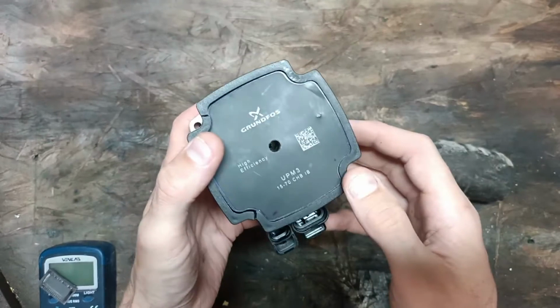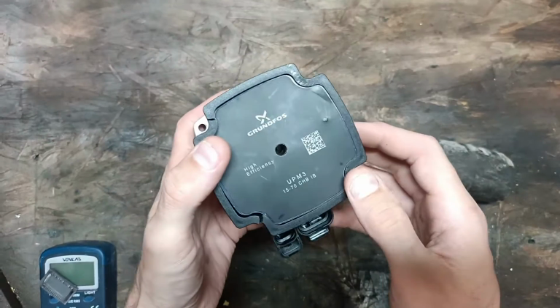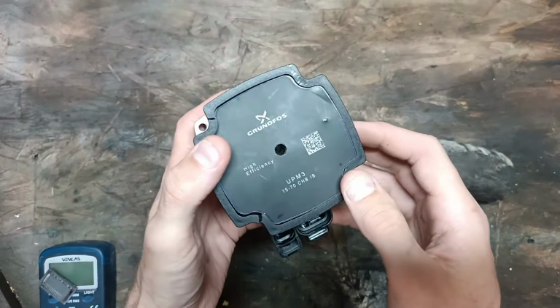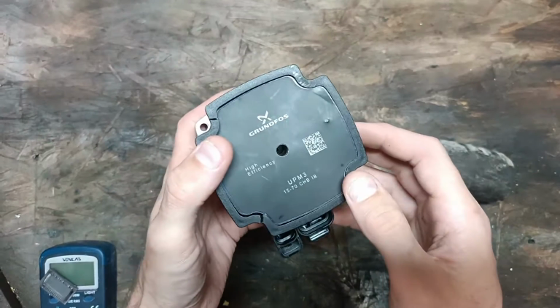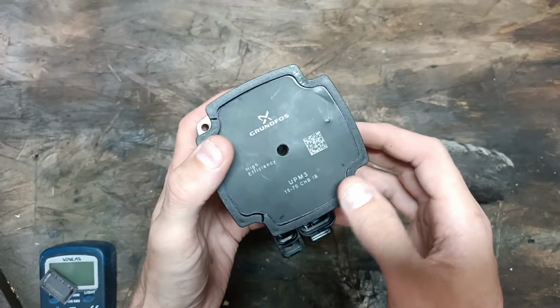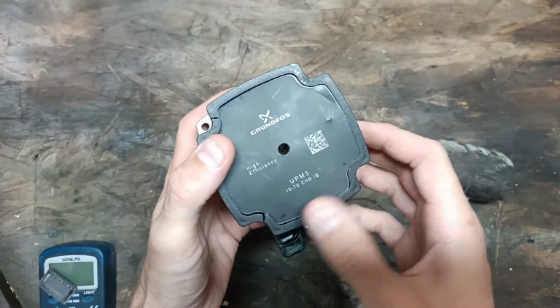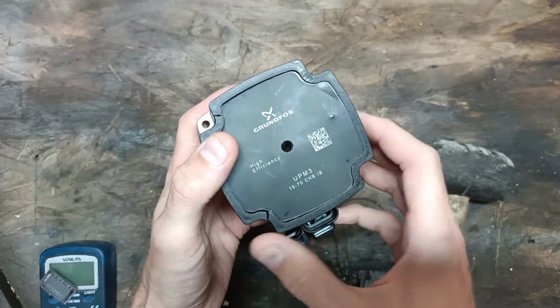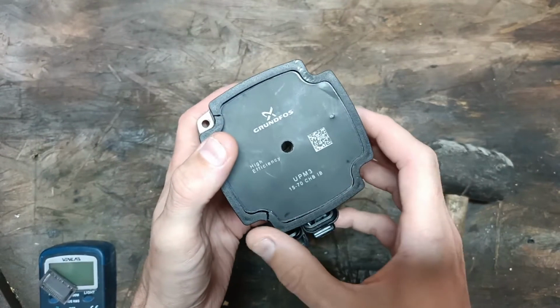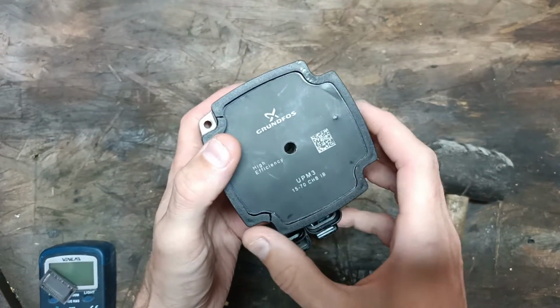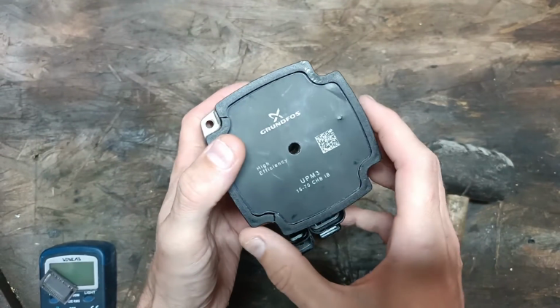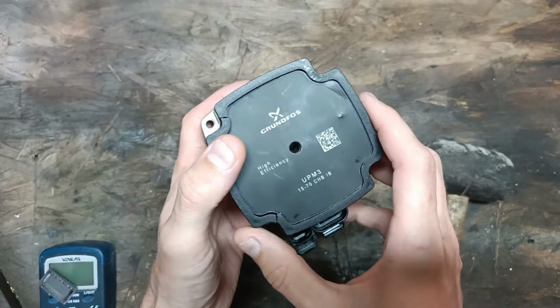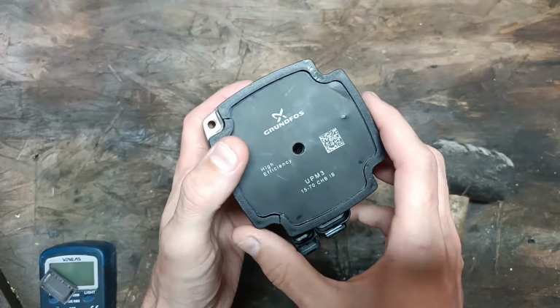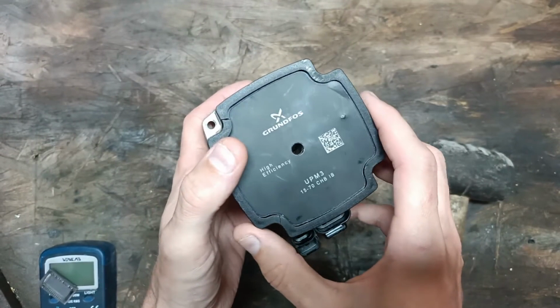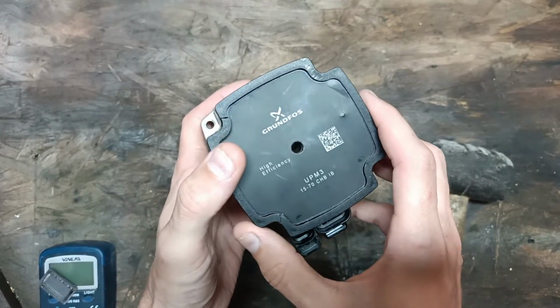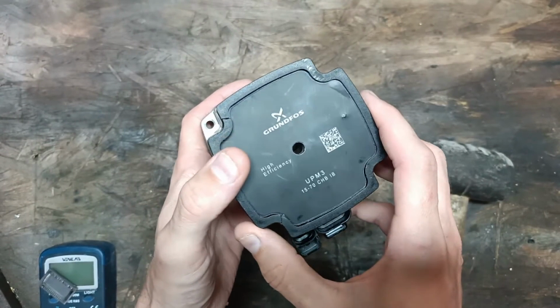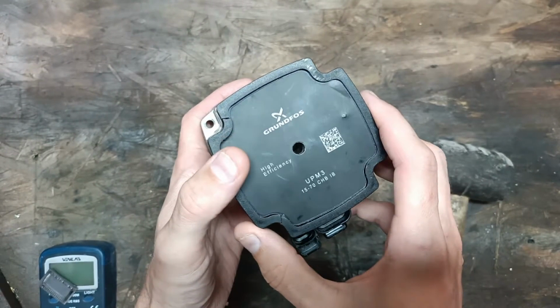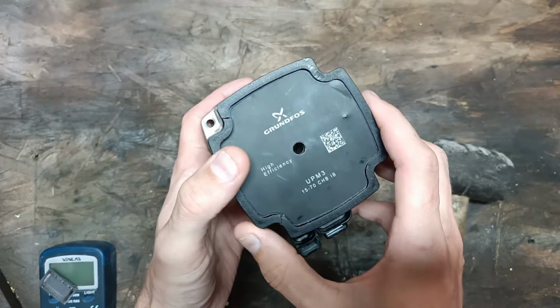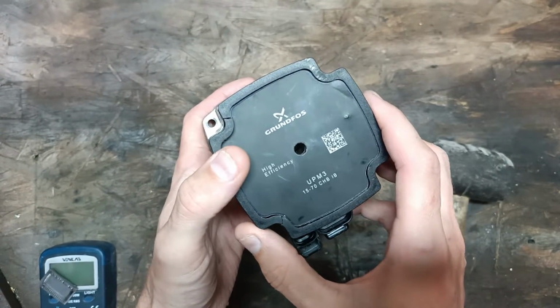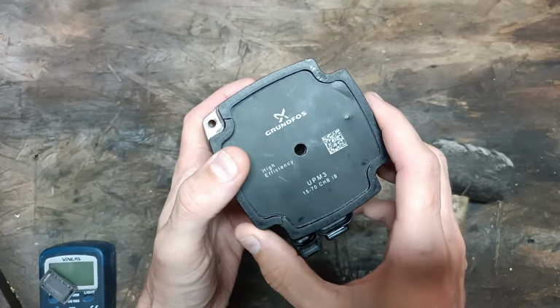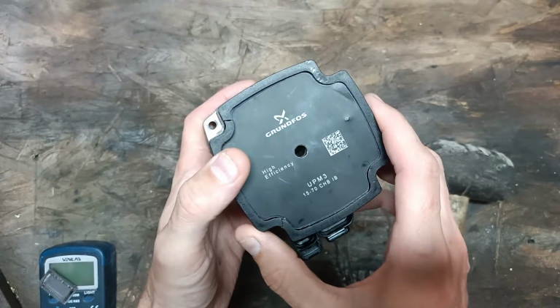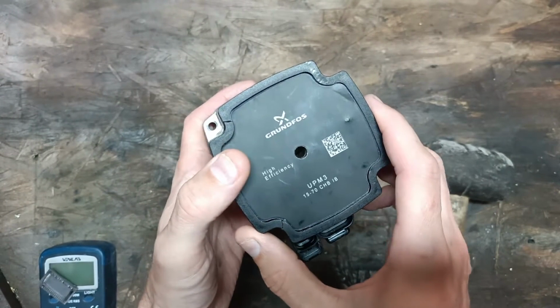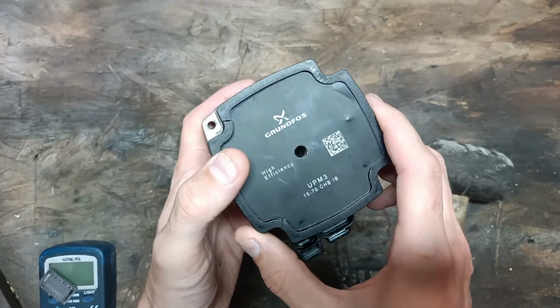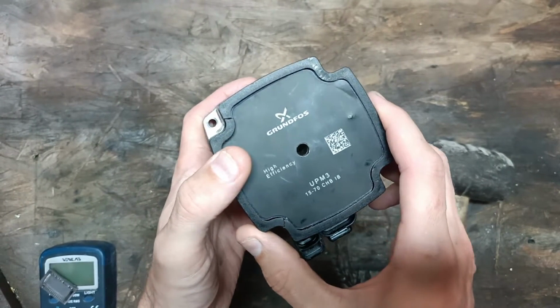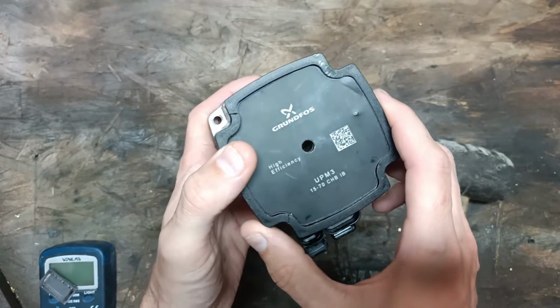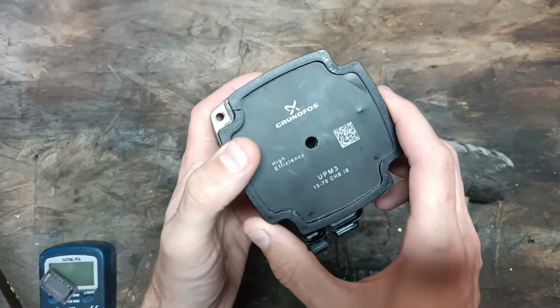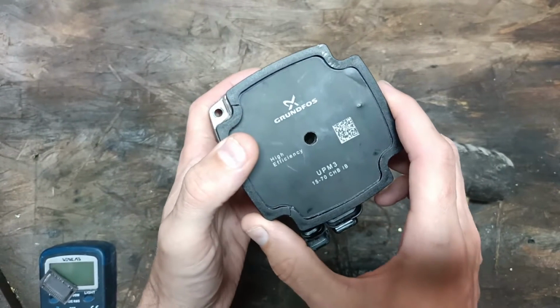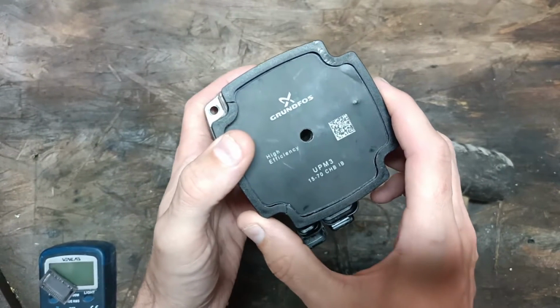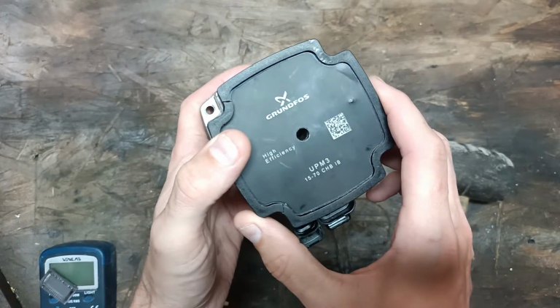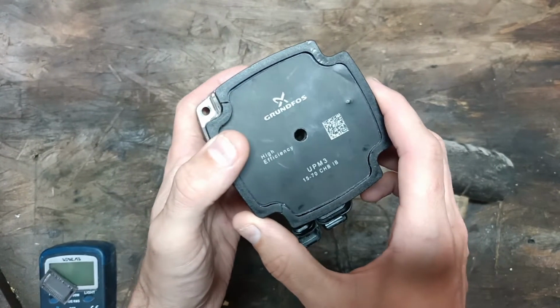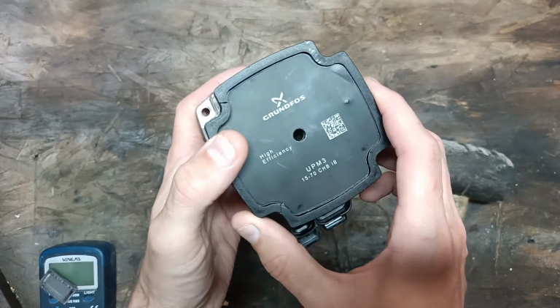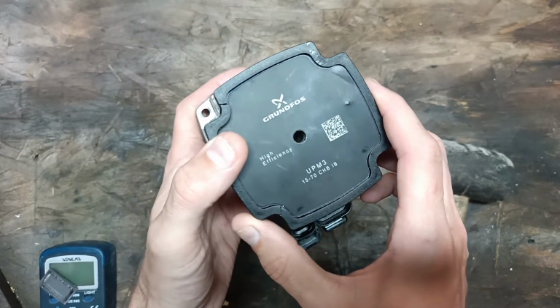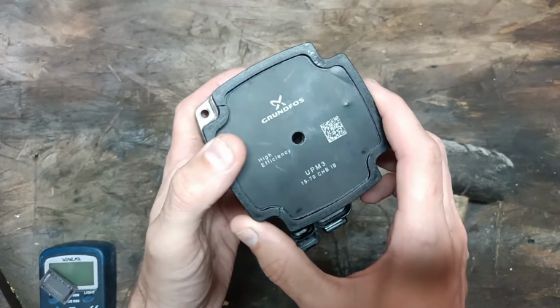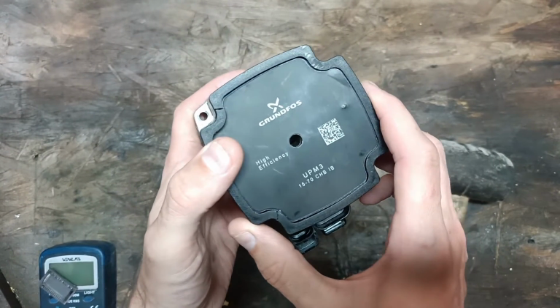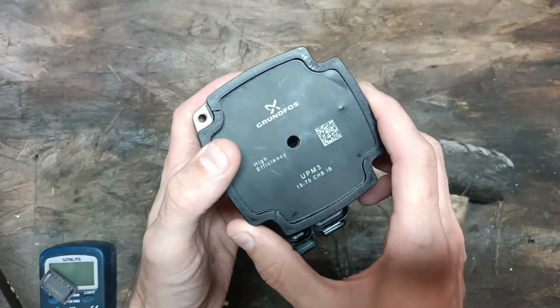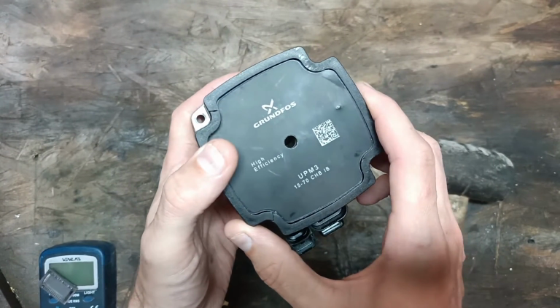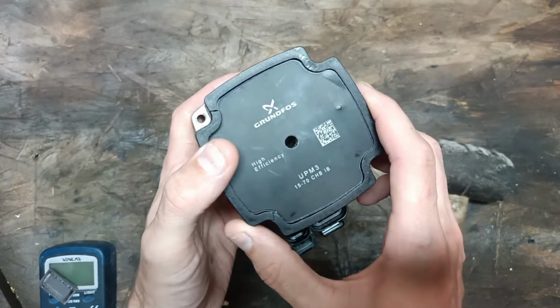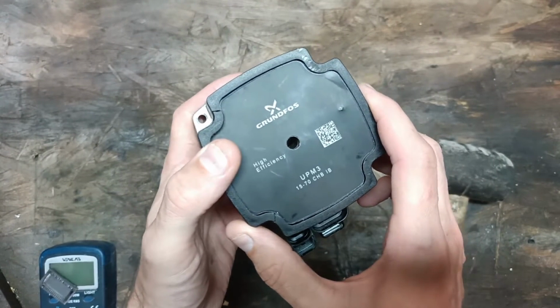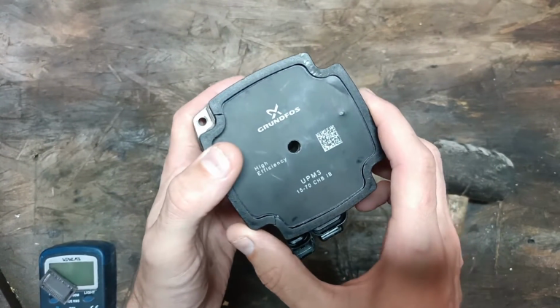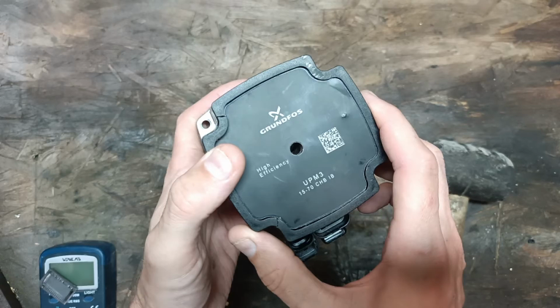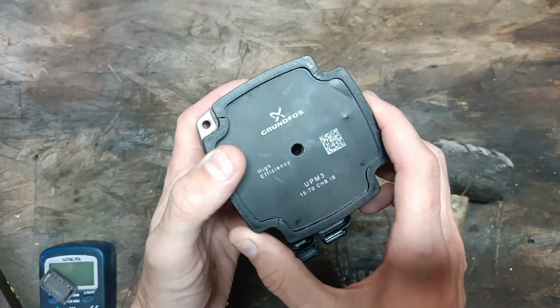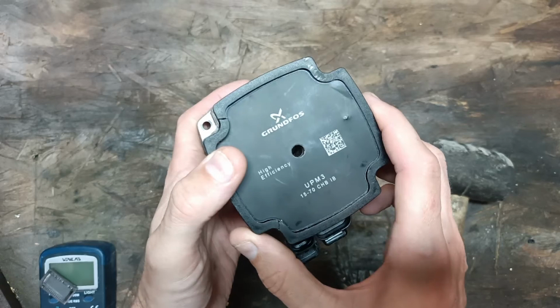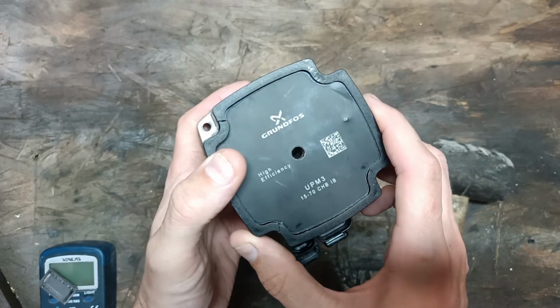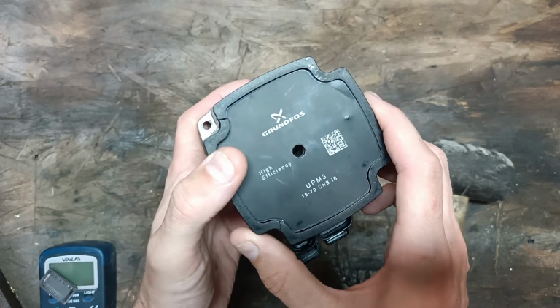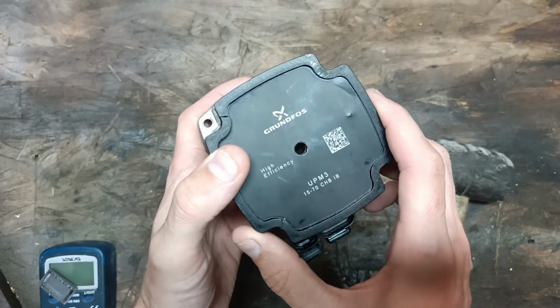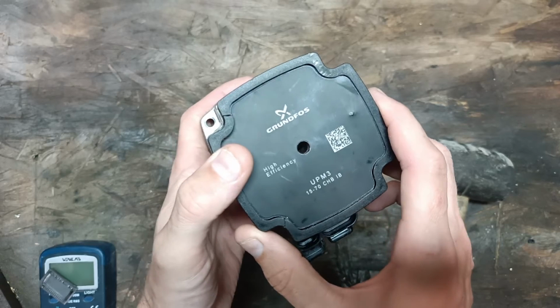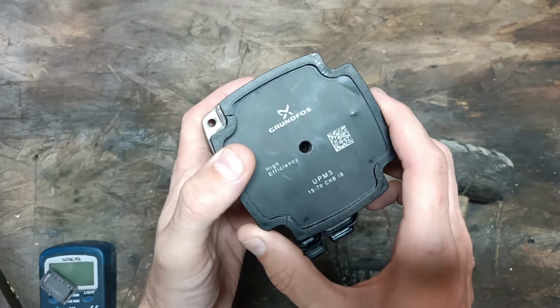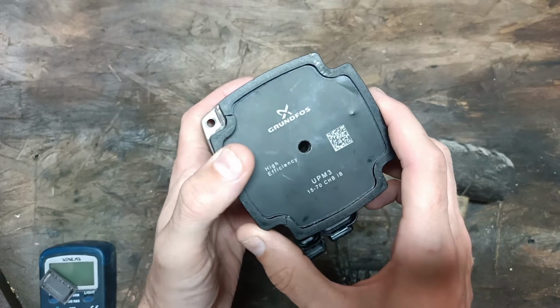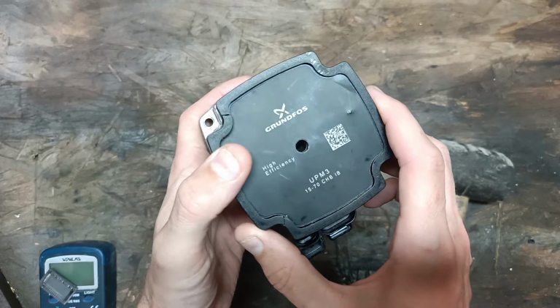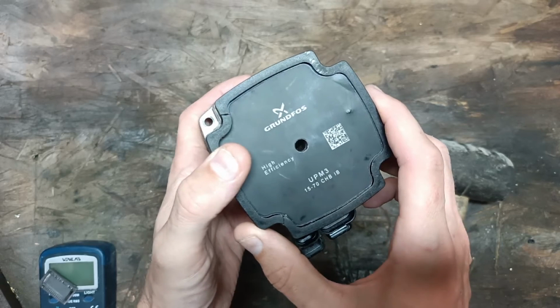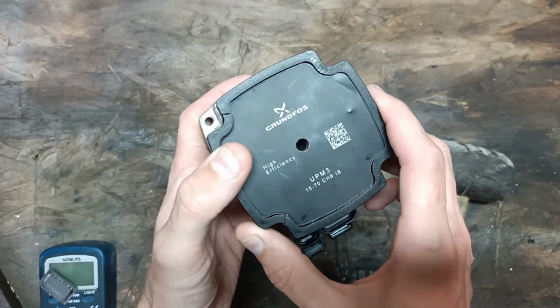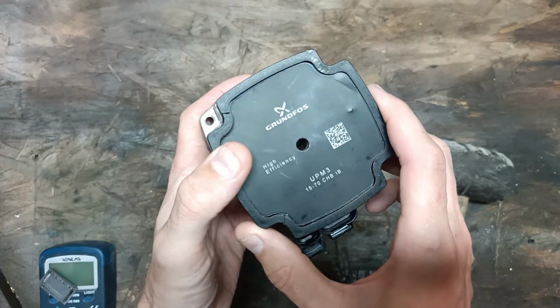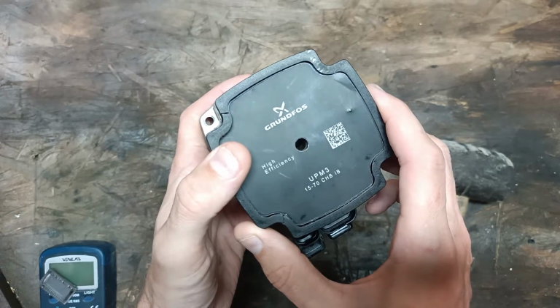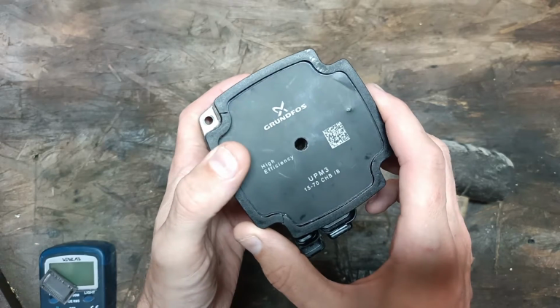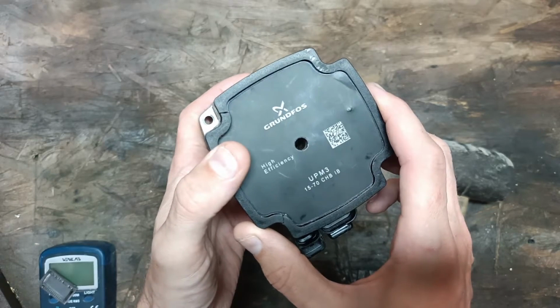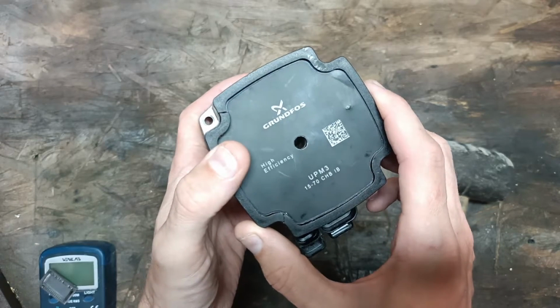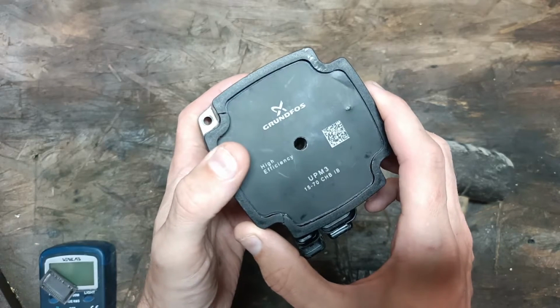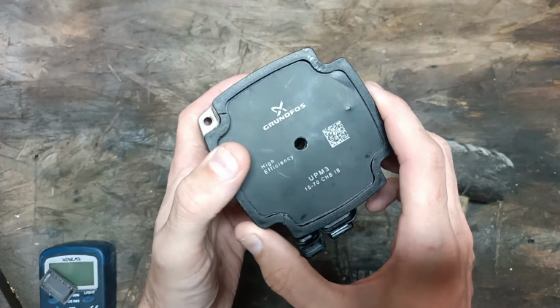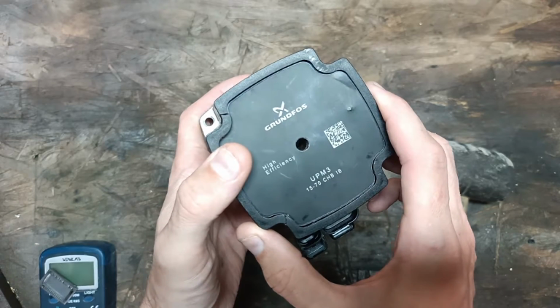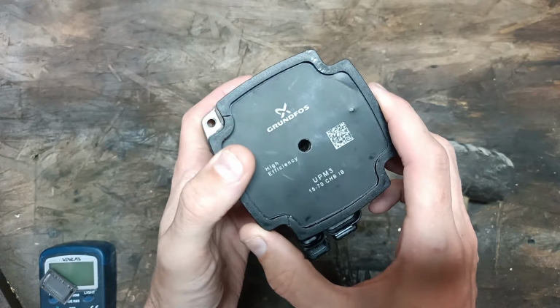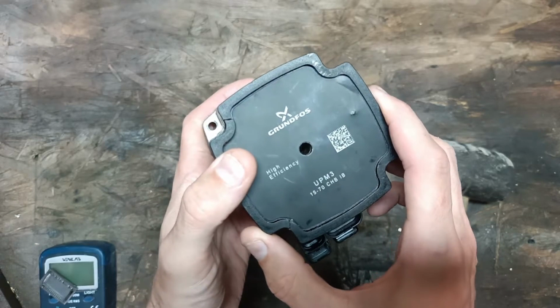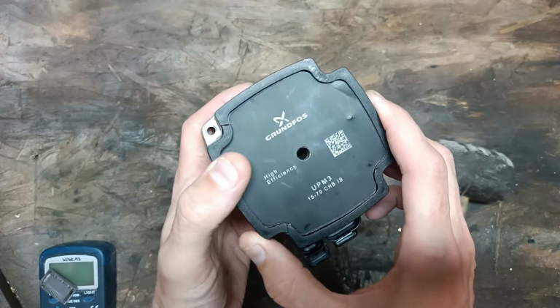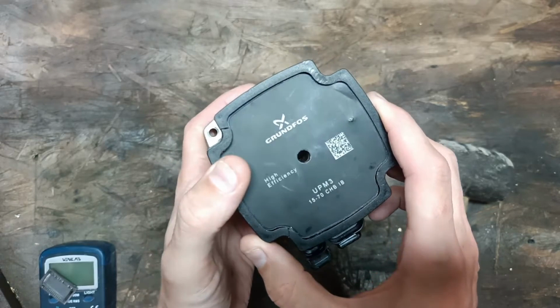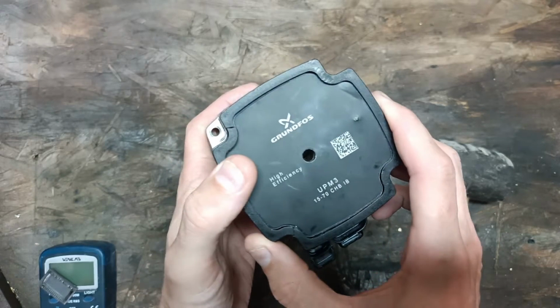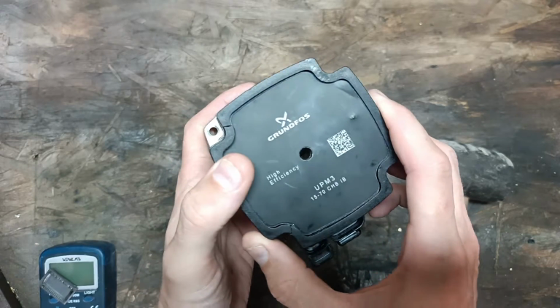Hello everyone. This is an informative video for anyone who is interested in this pump. This is a Grundfoss UPM3.